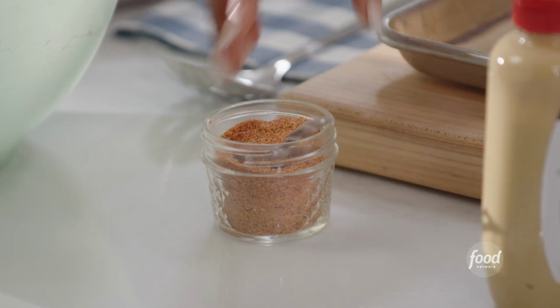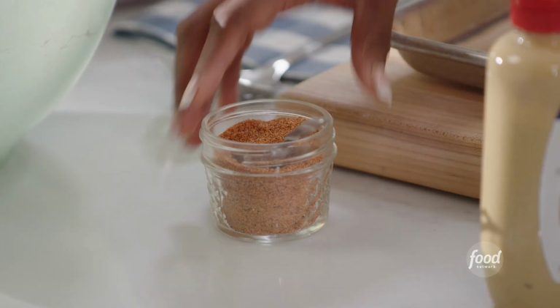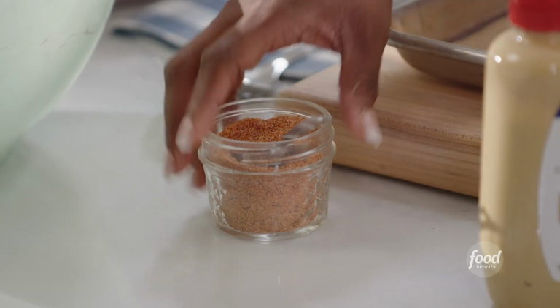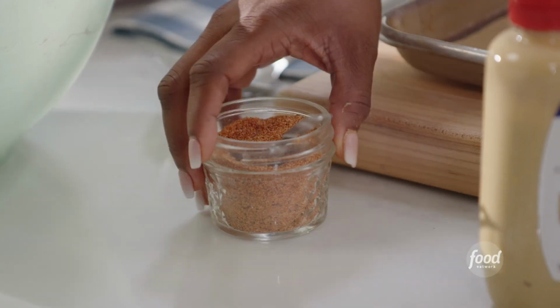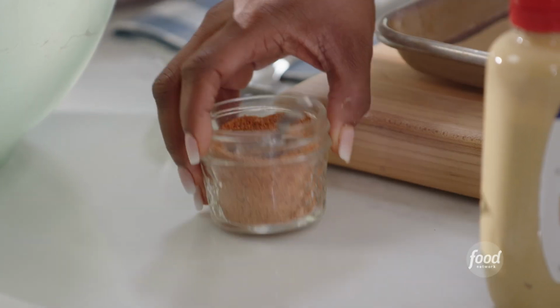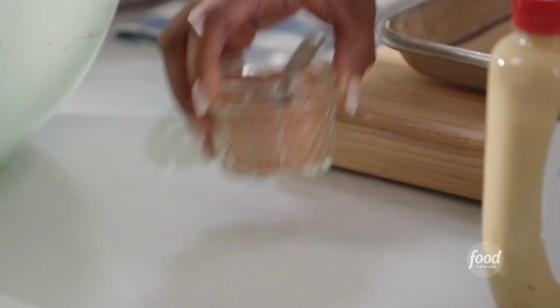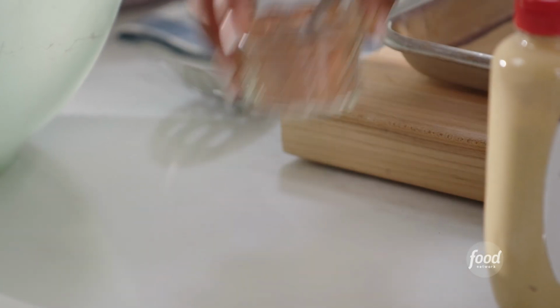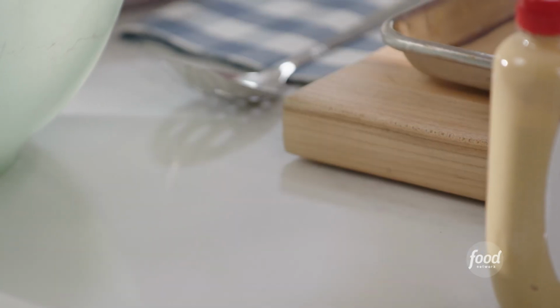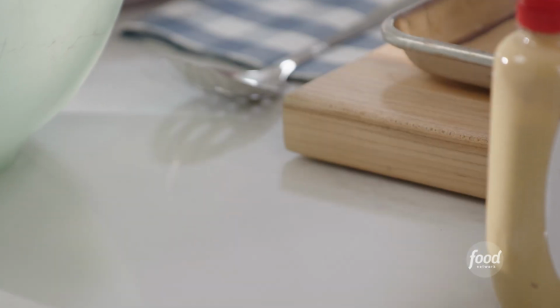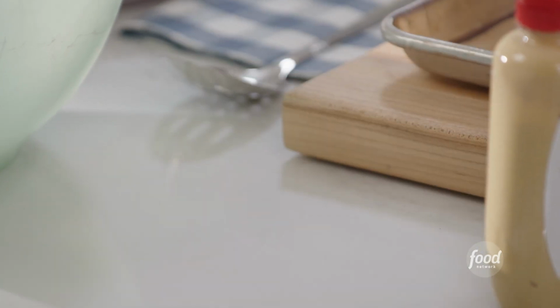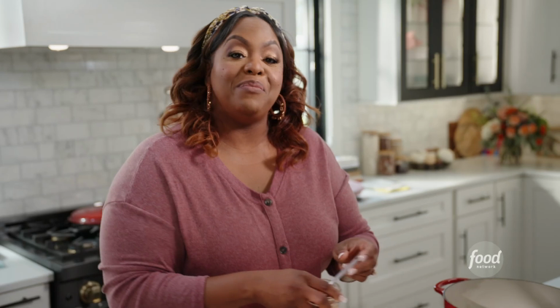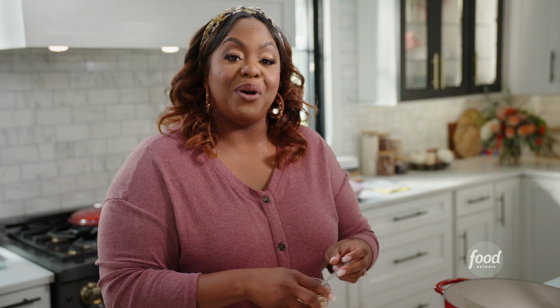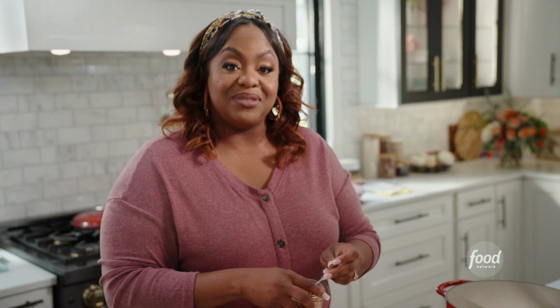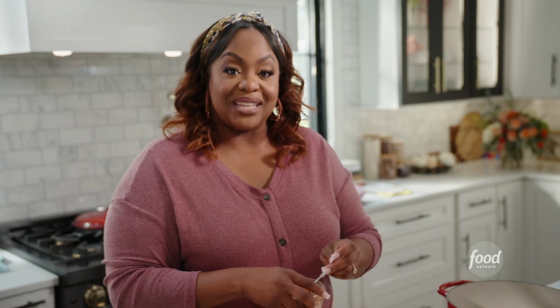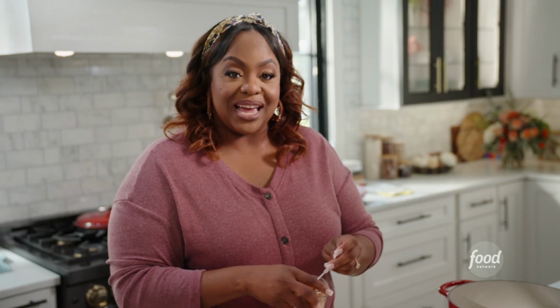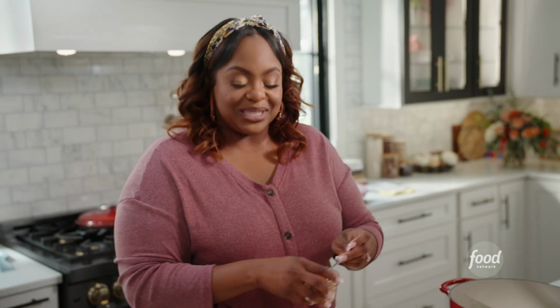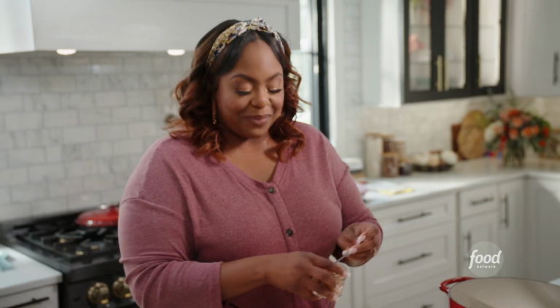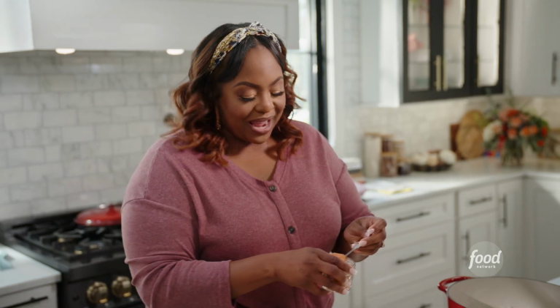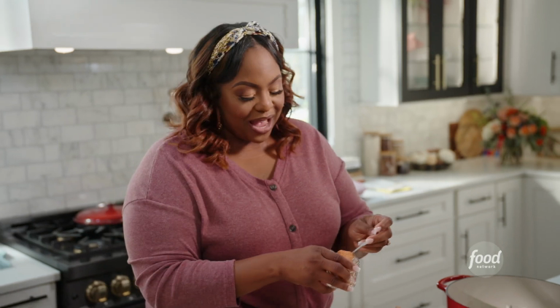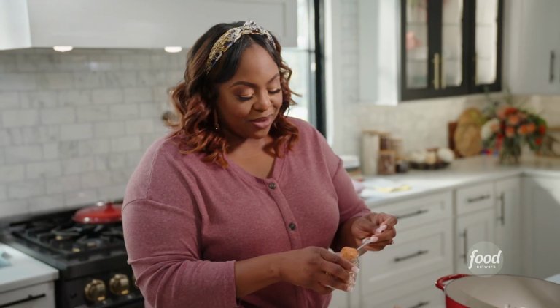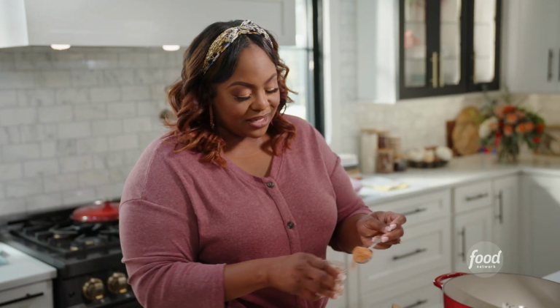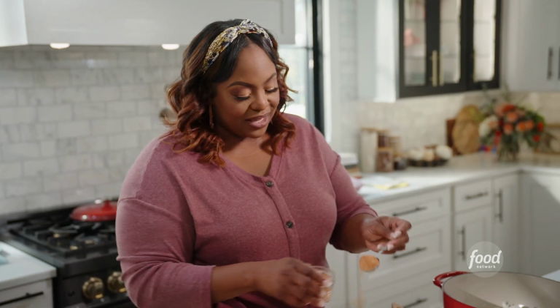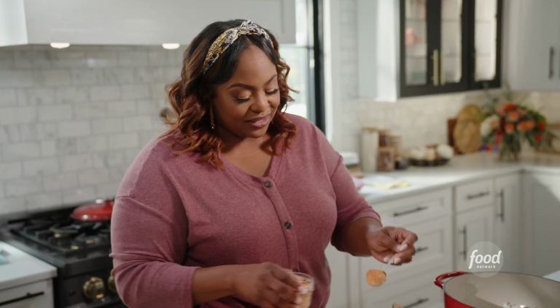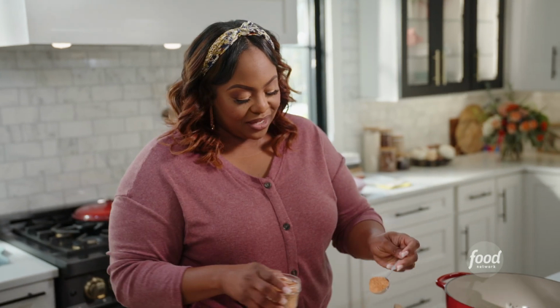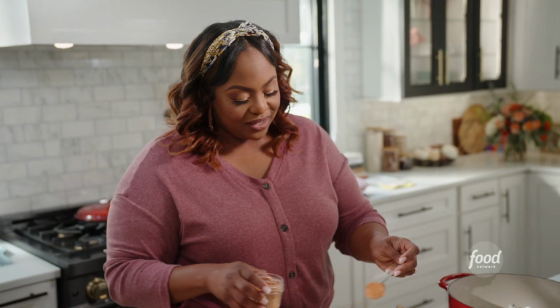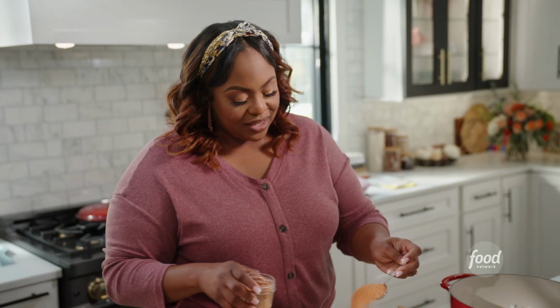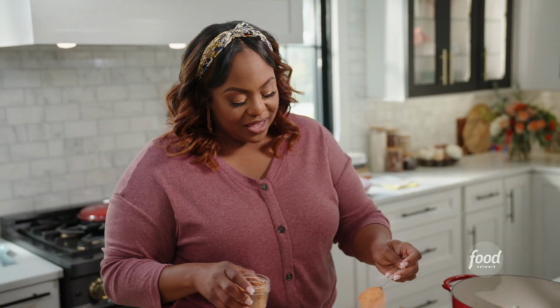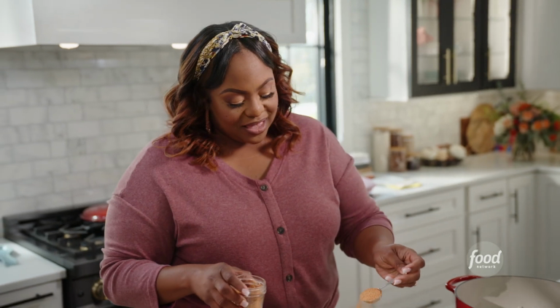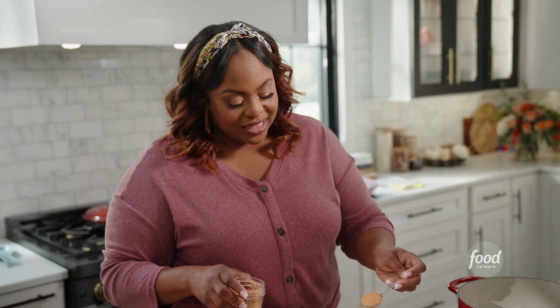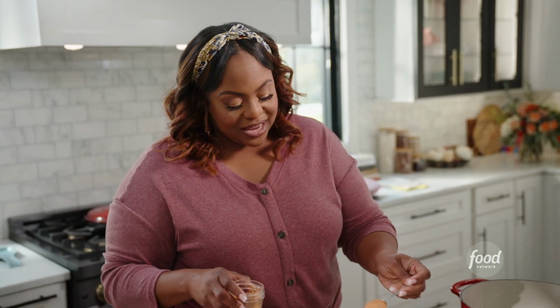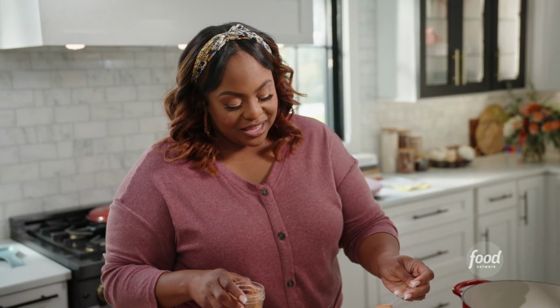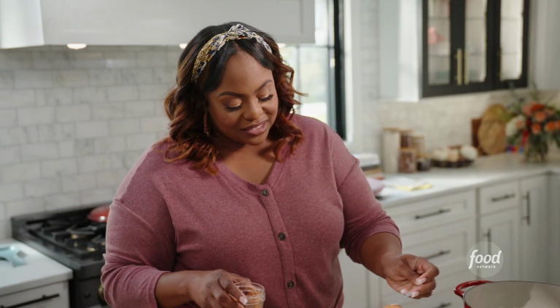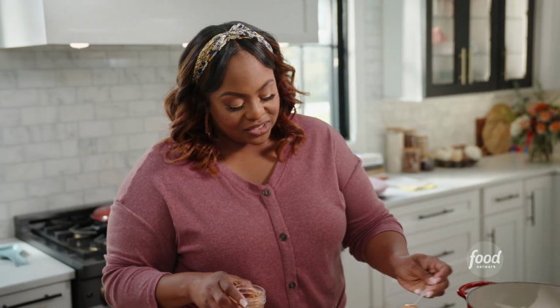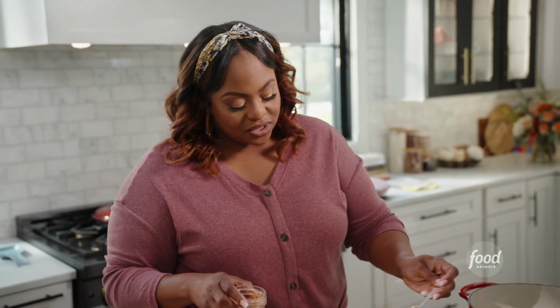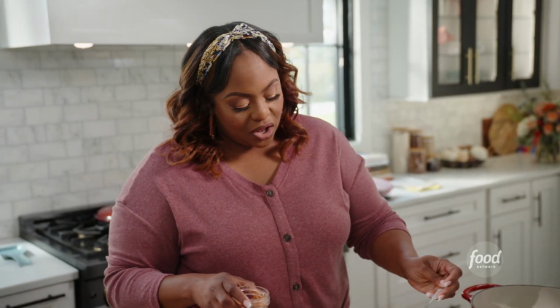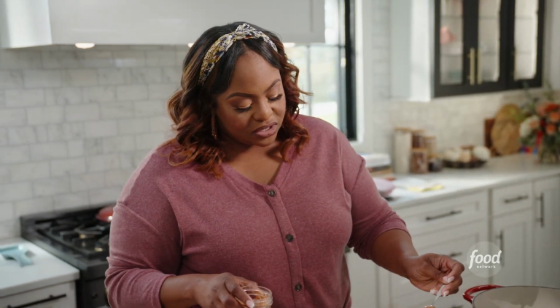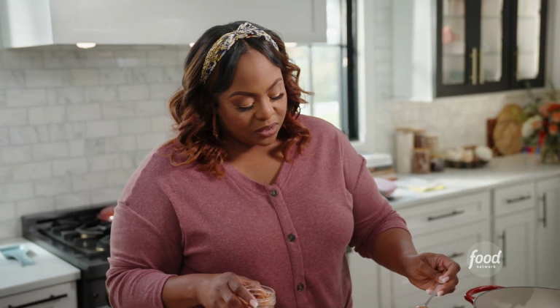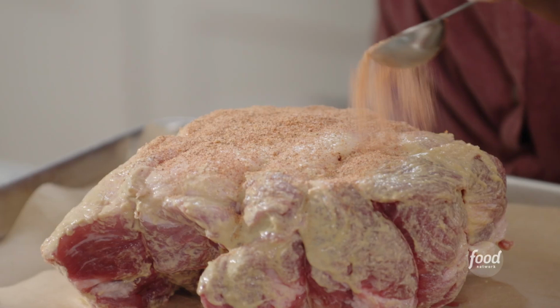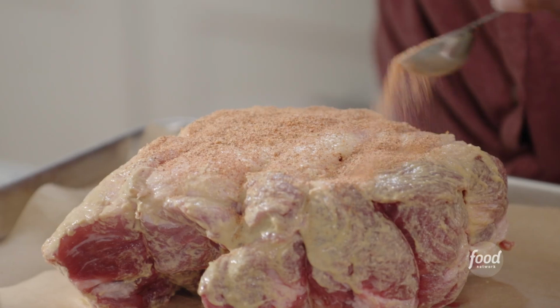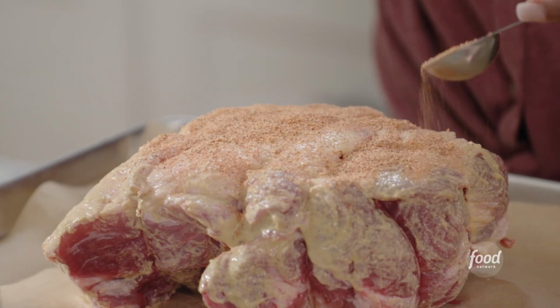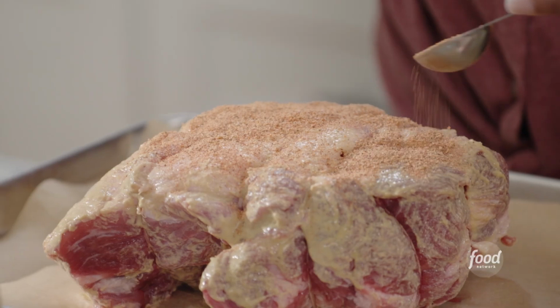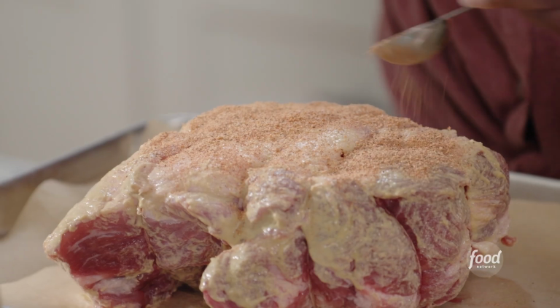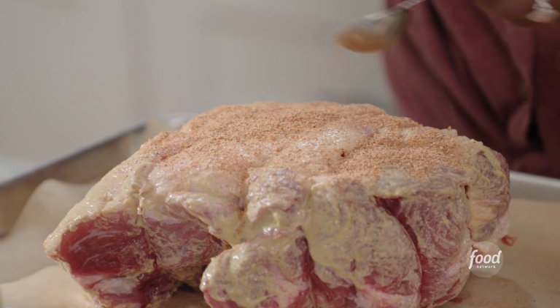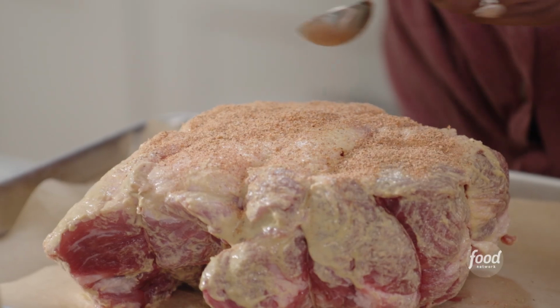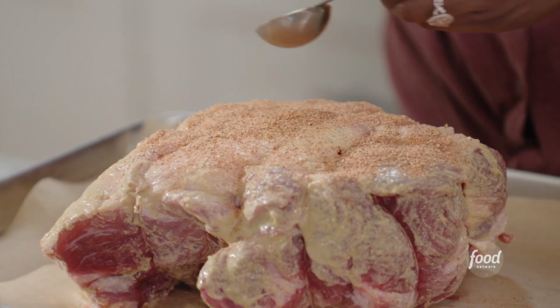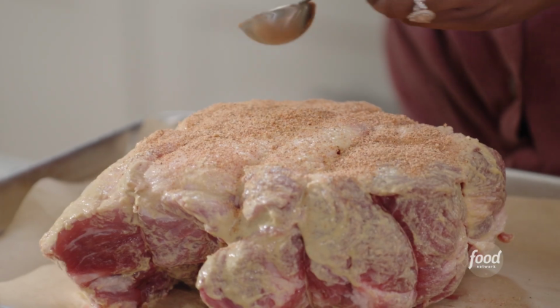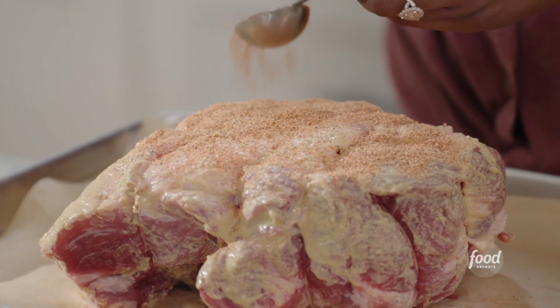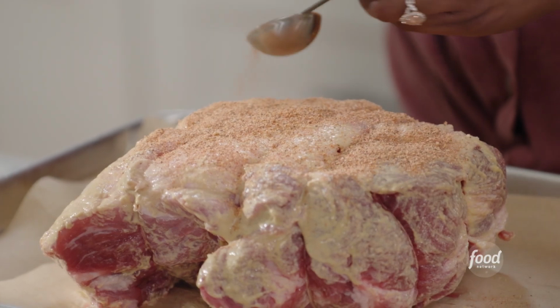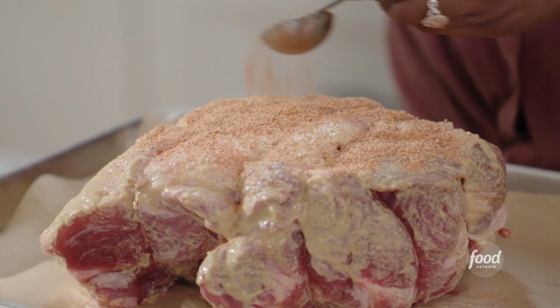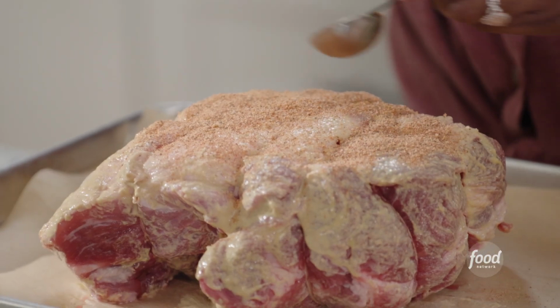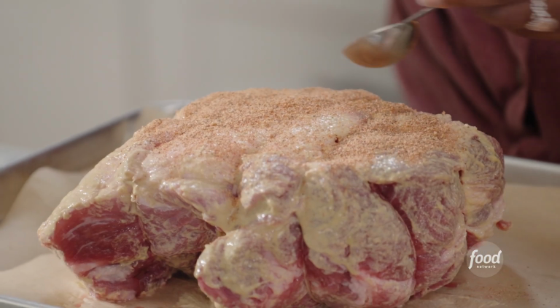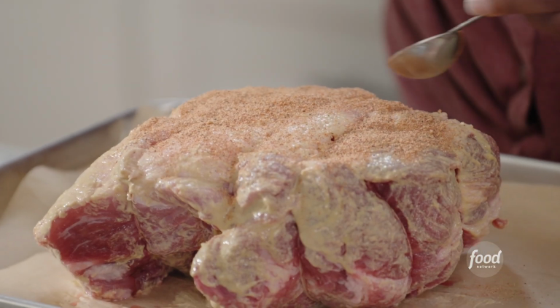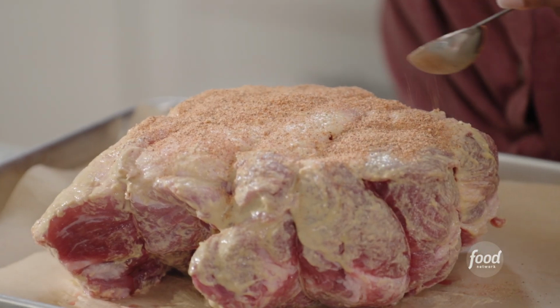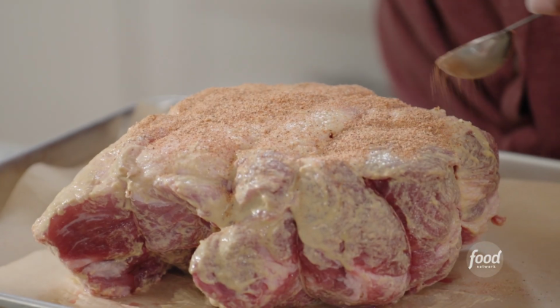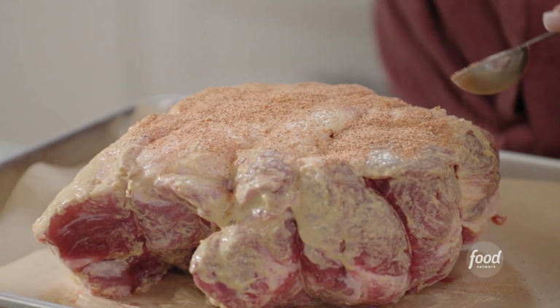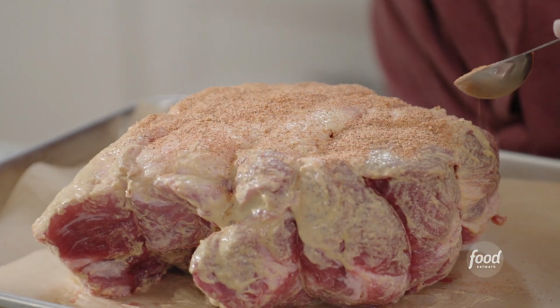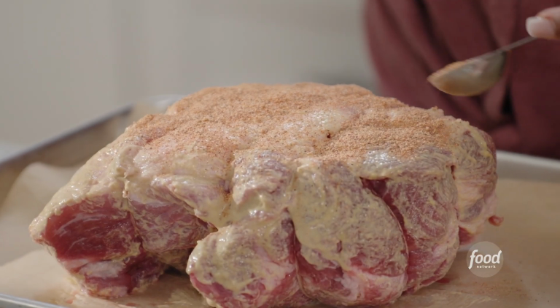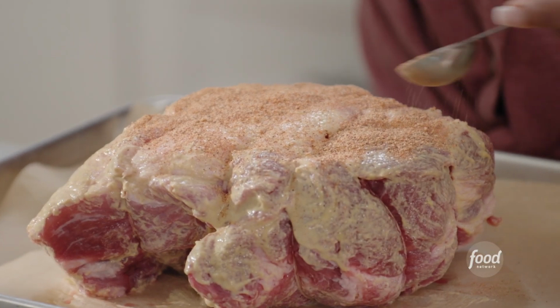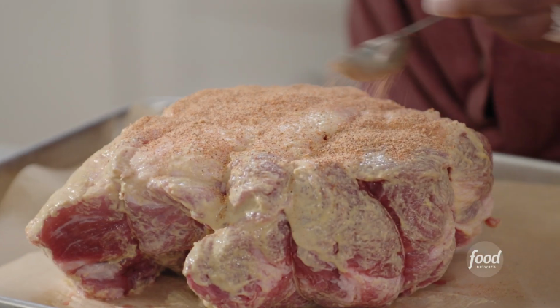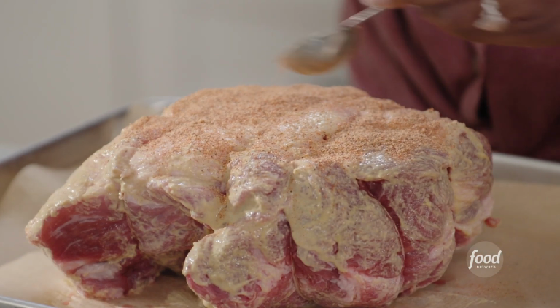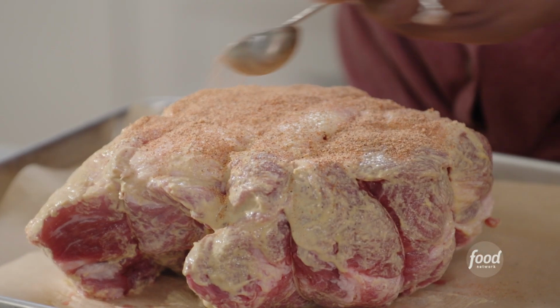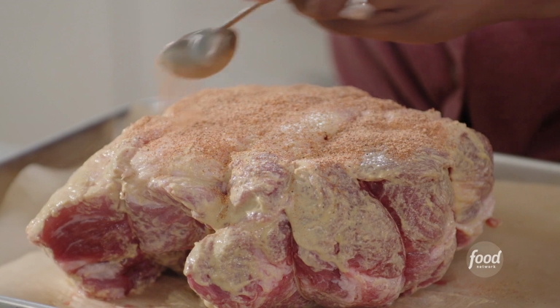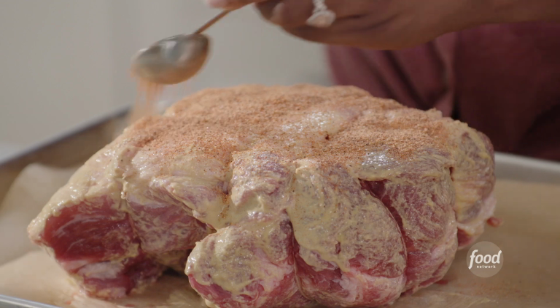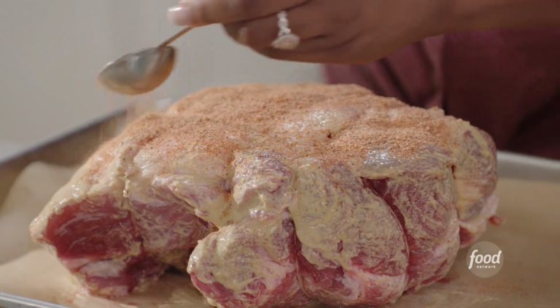I'm going to season both sides with my house seasoning. That is salt, pepper, garlic powder, onion powder, and paprika.